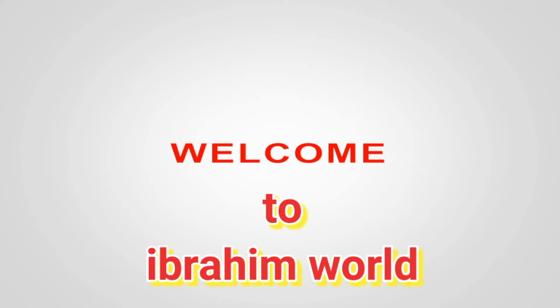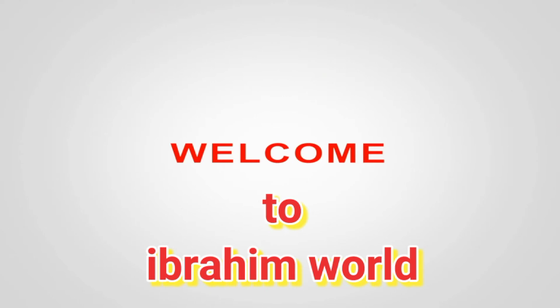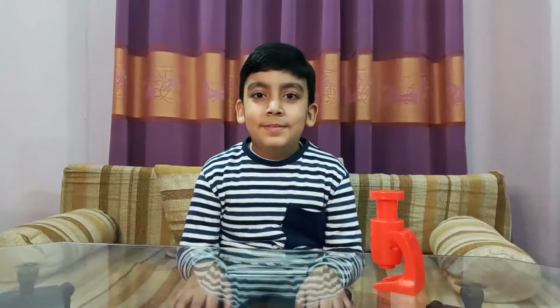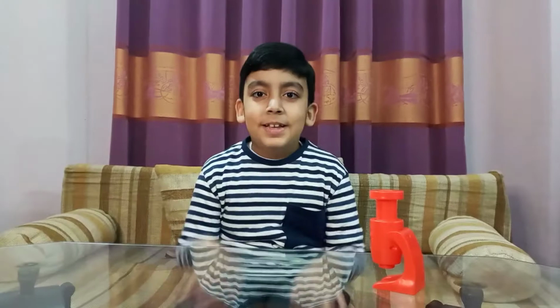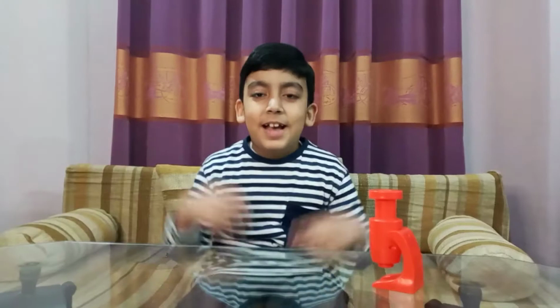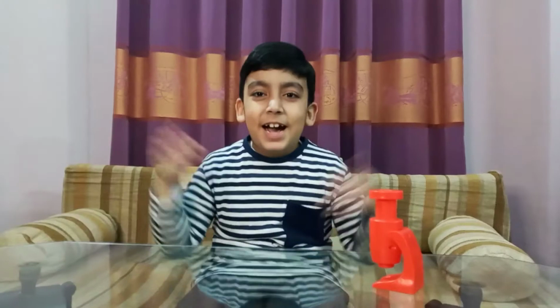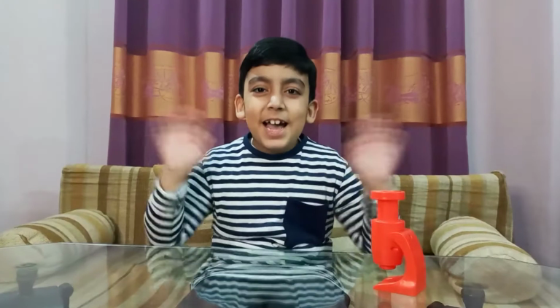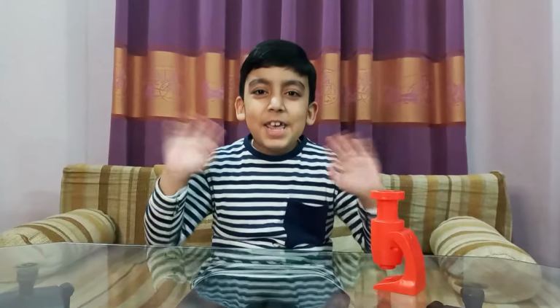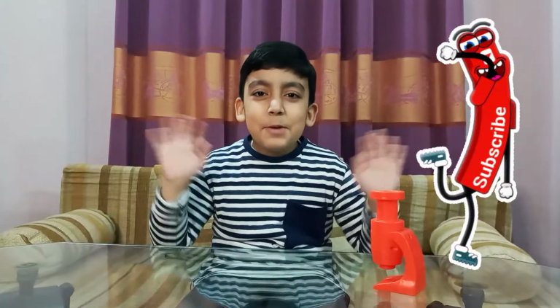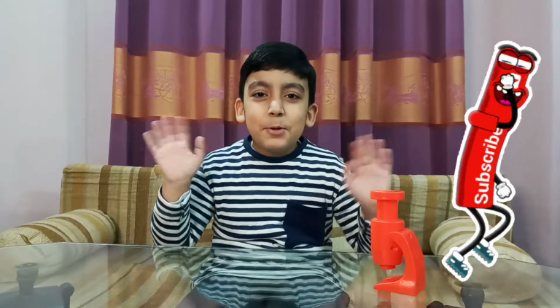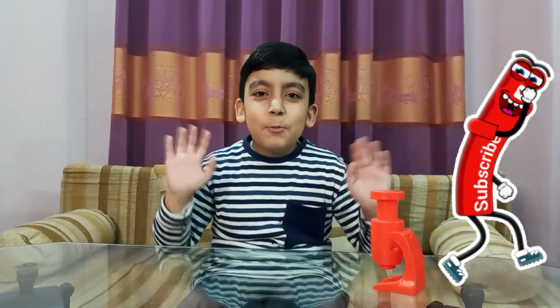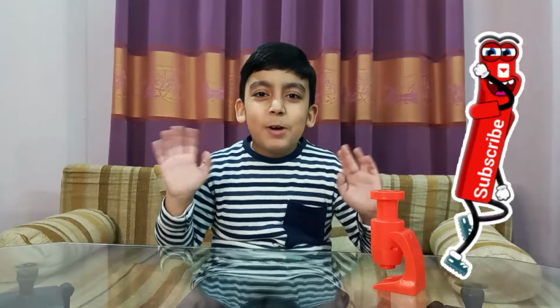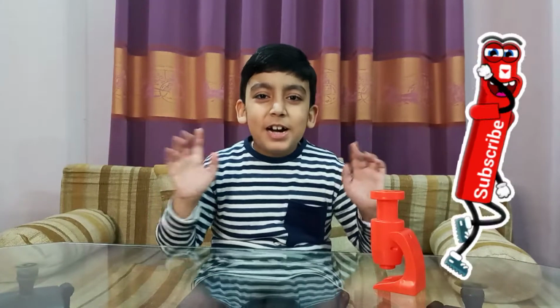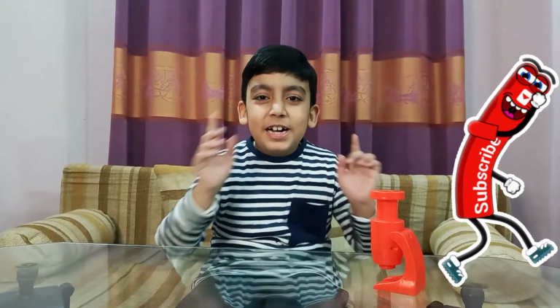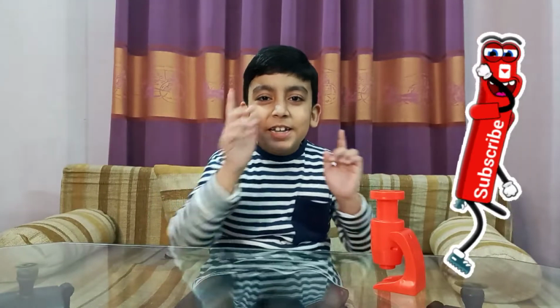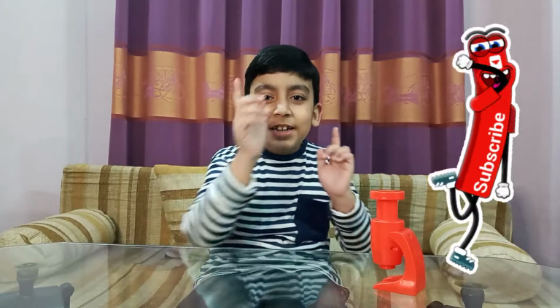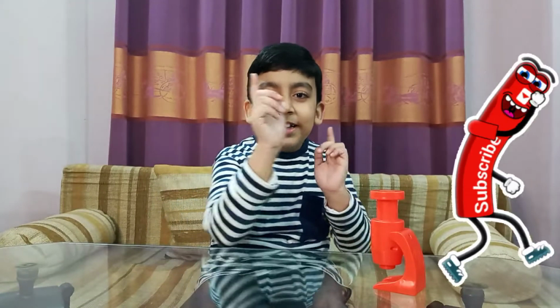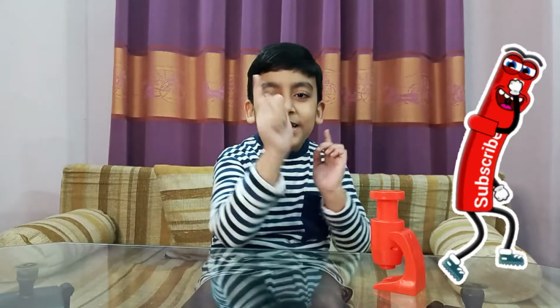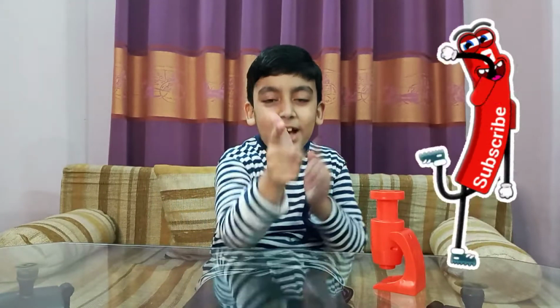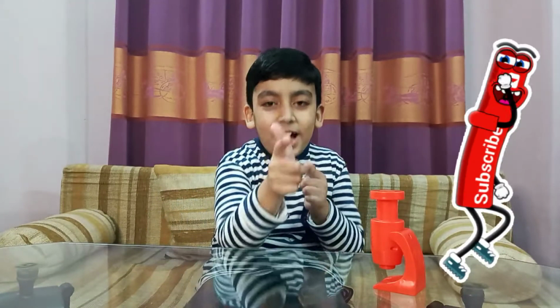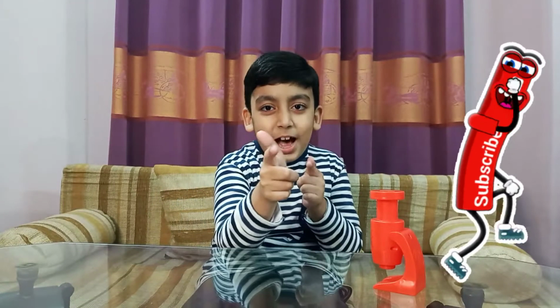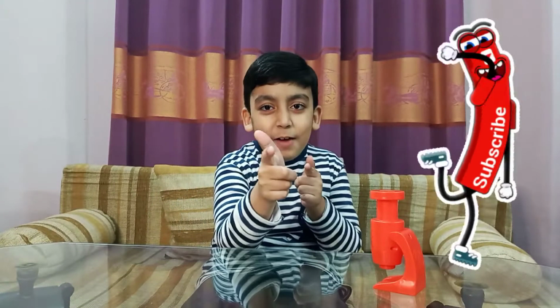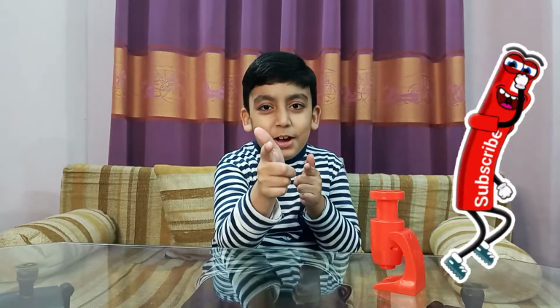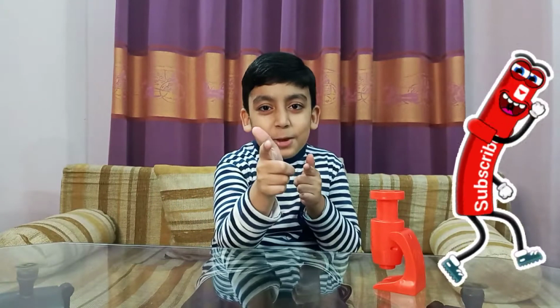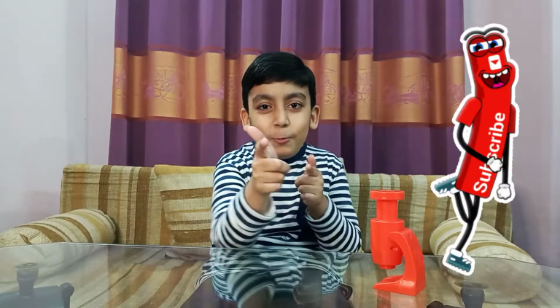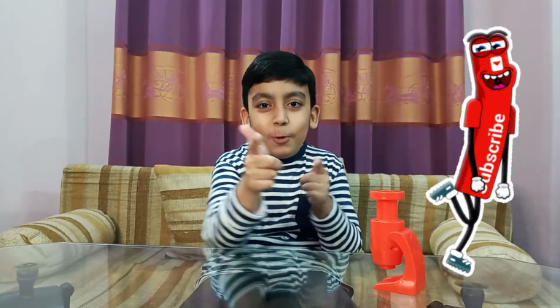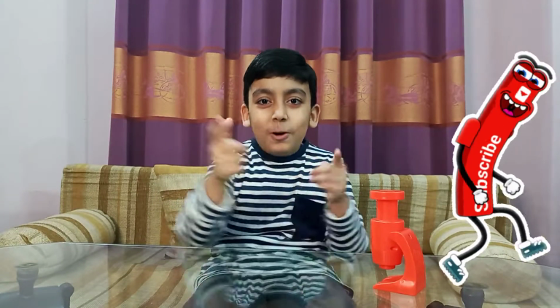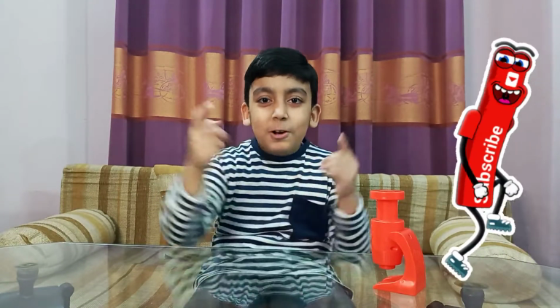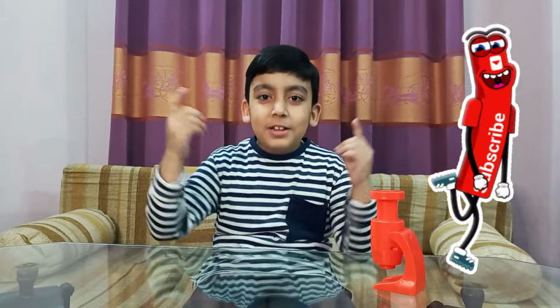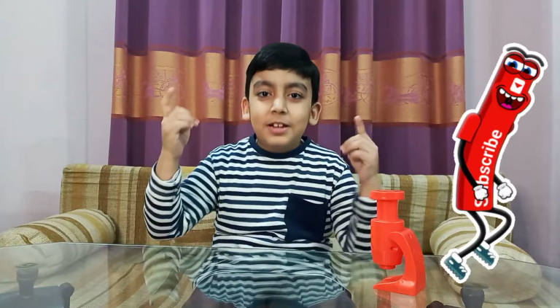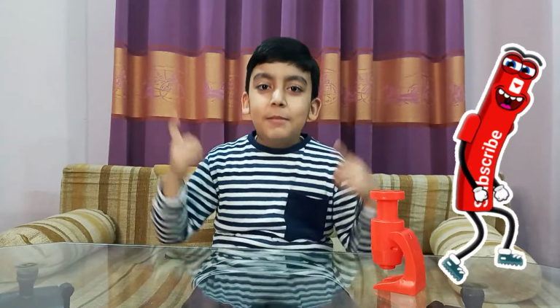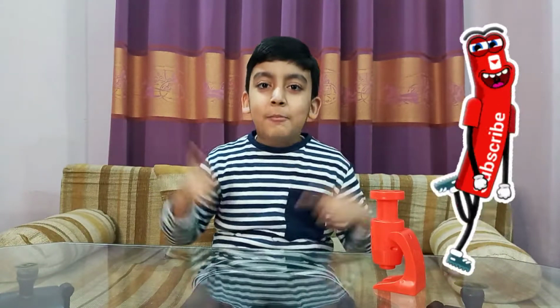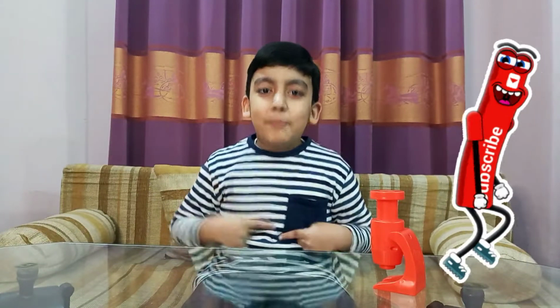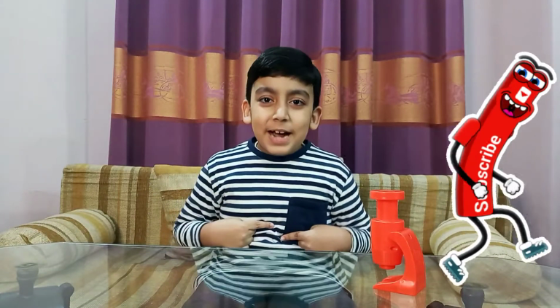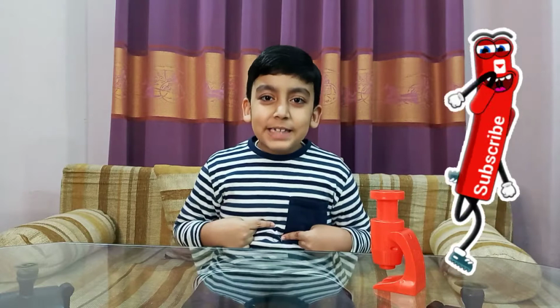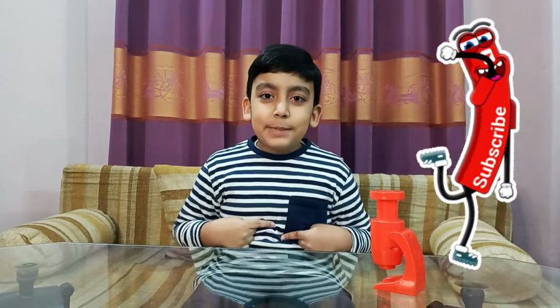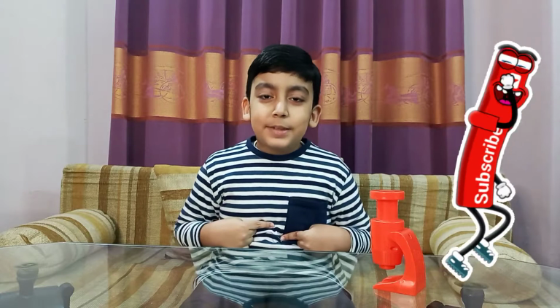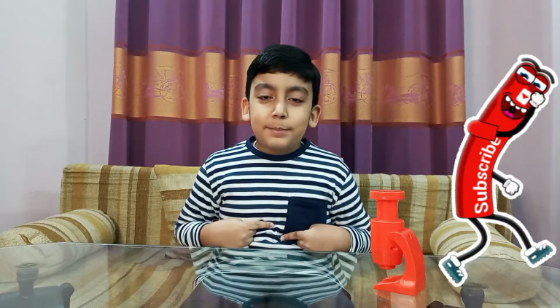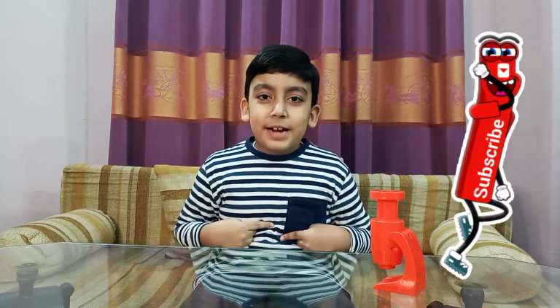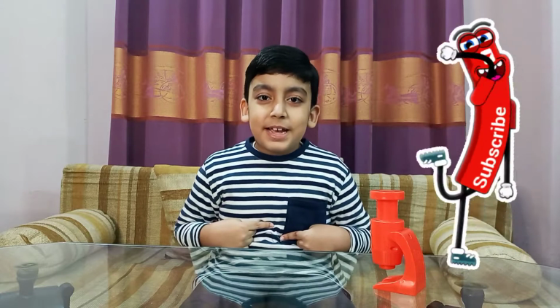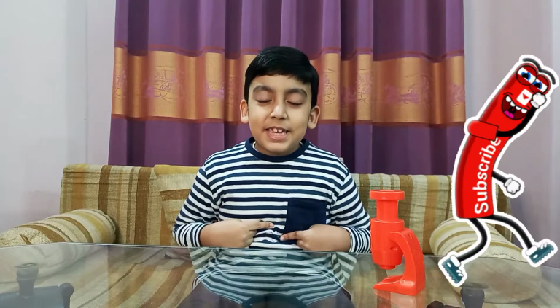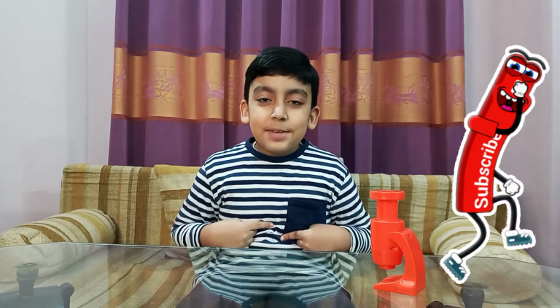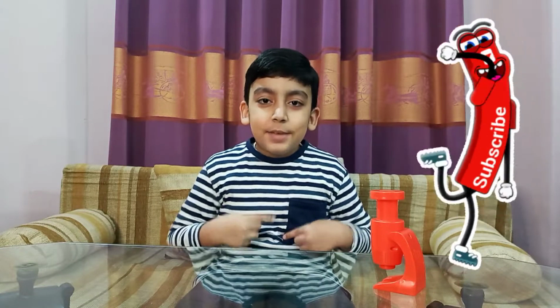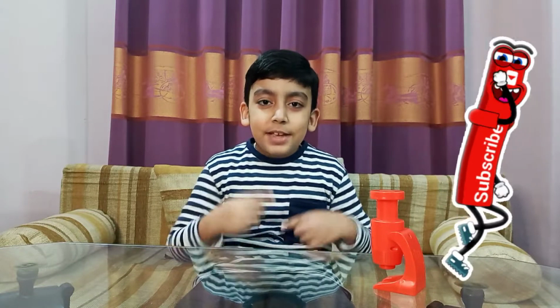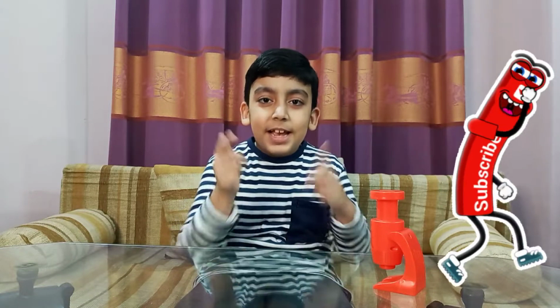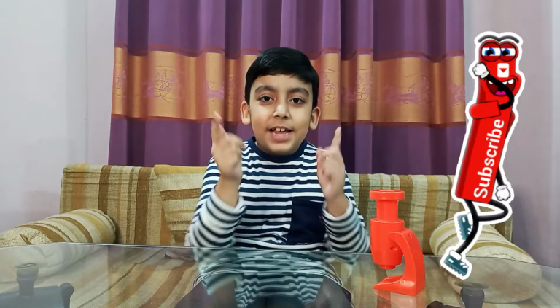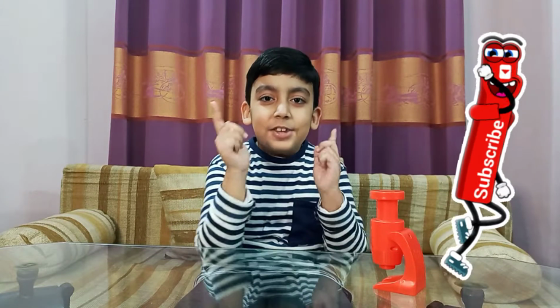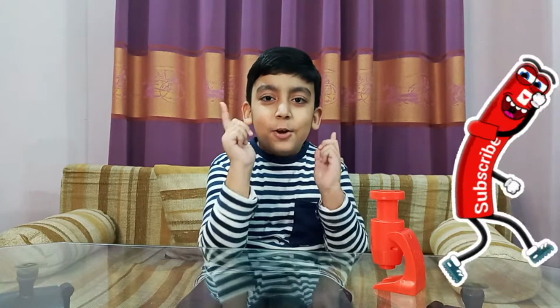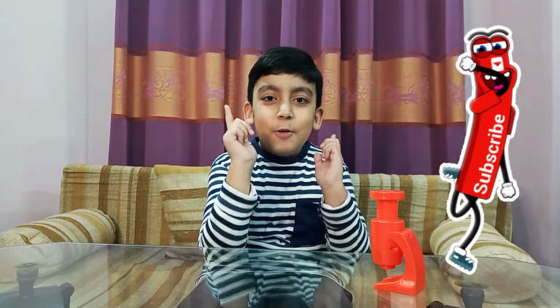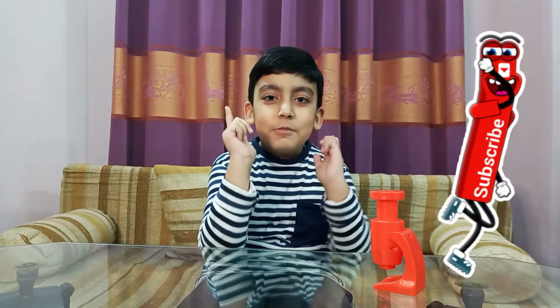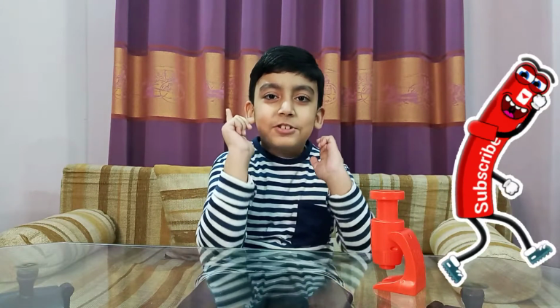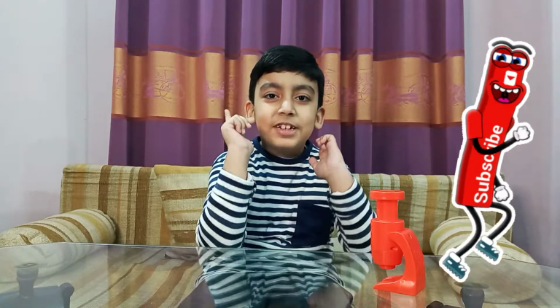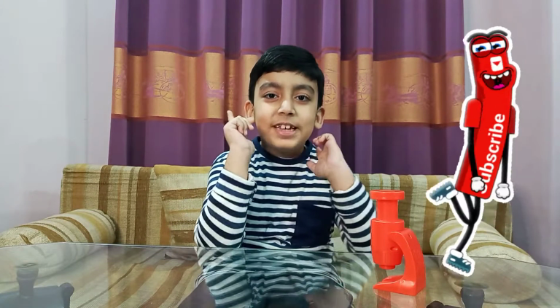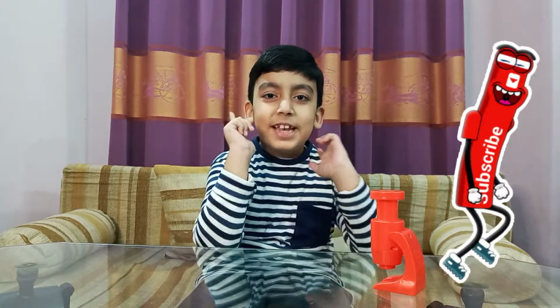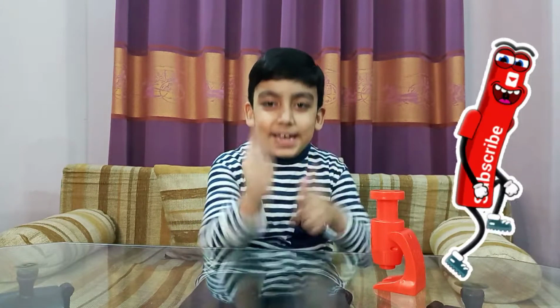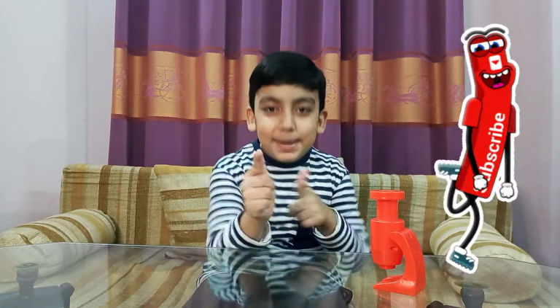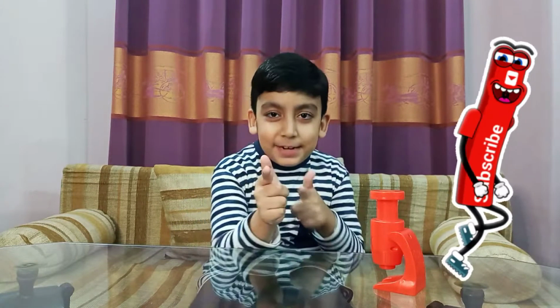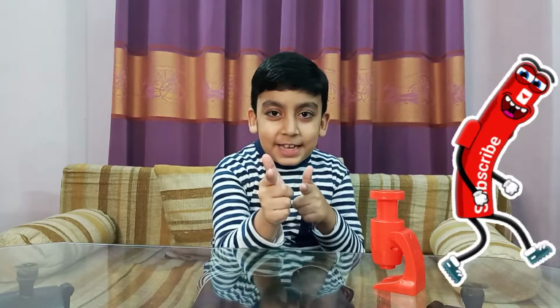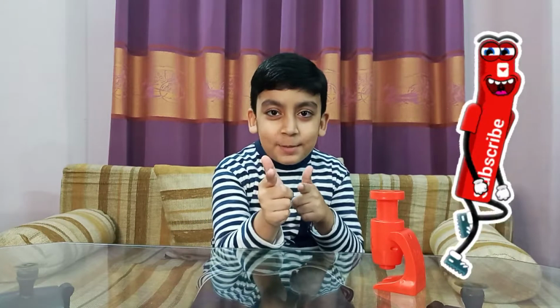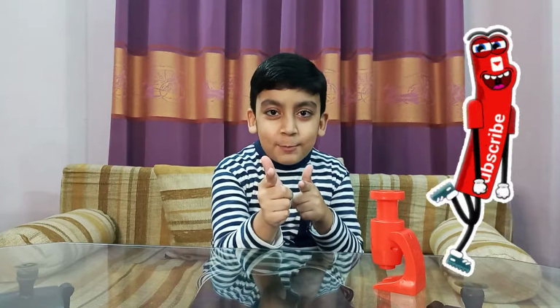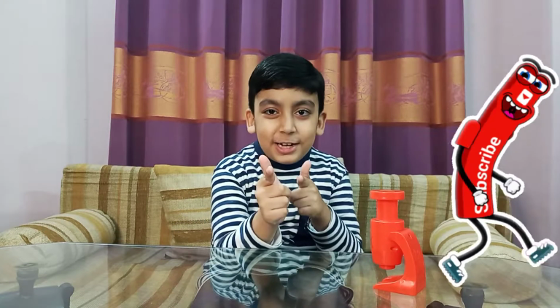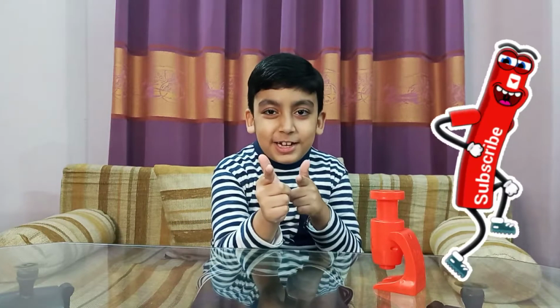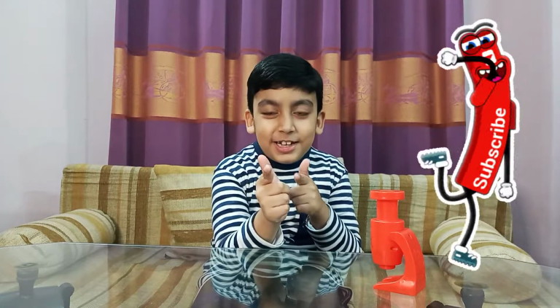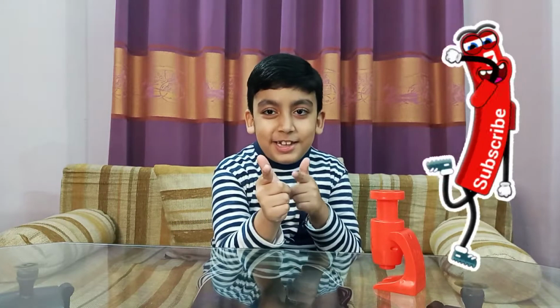Hi everyone! How are you all? My name is Ibrahim and you are watching Ibrahim World.